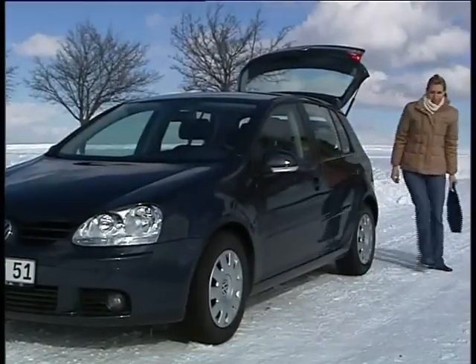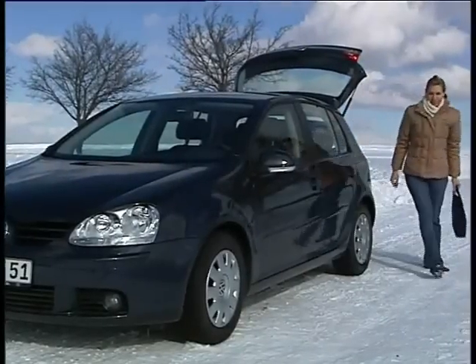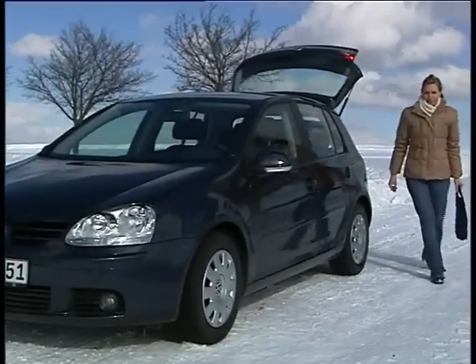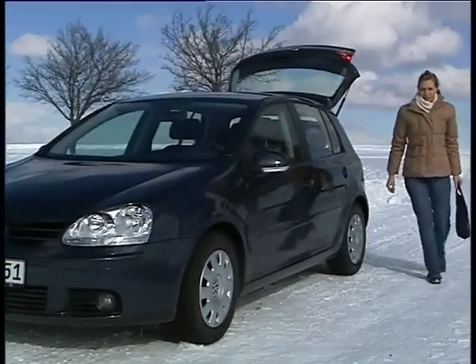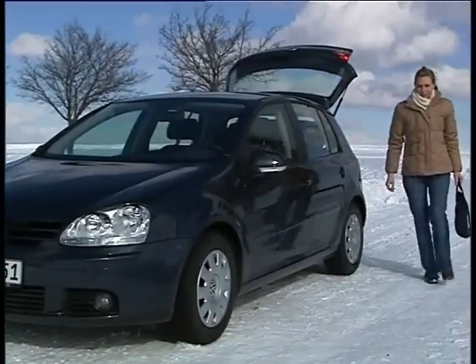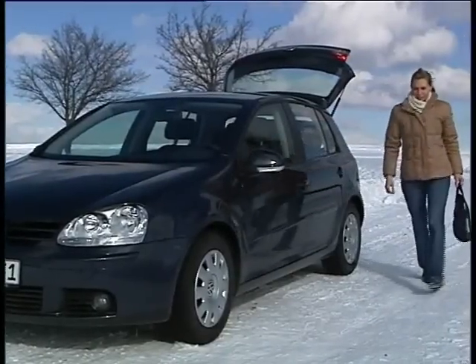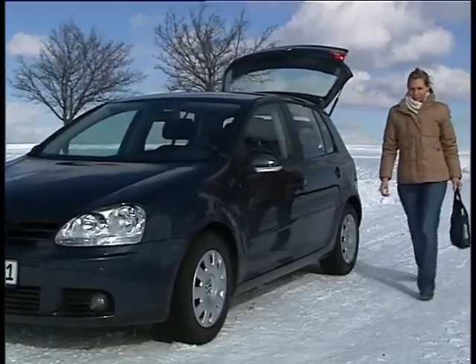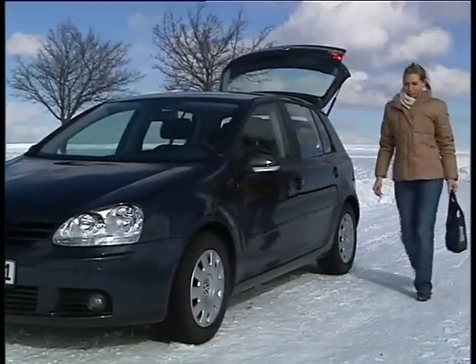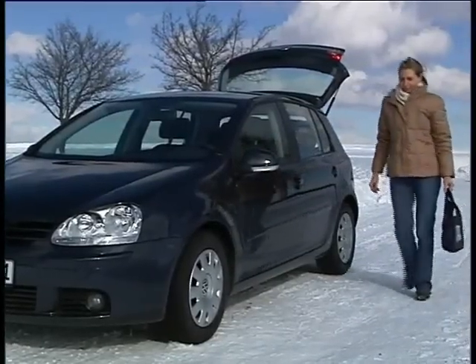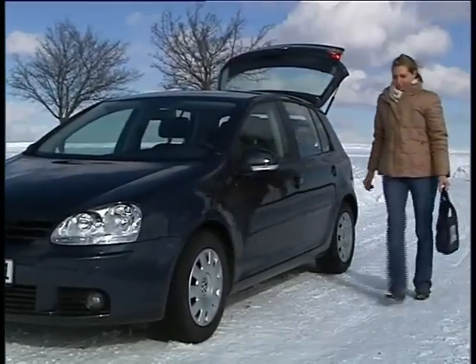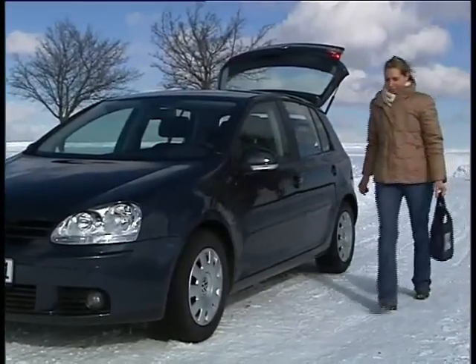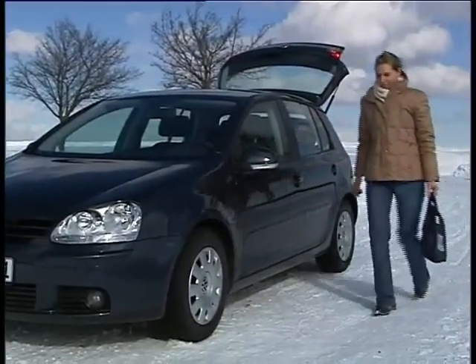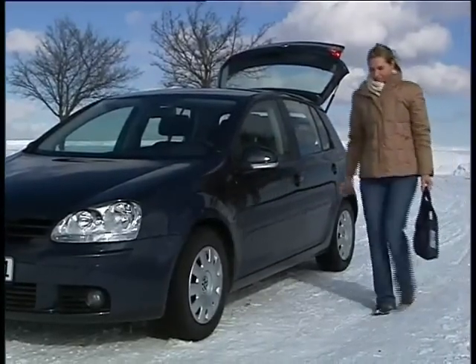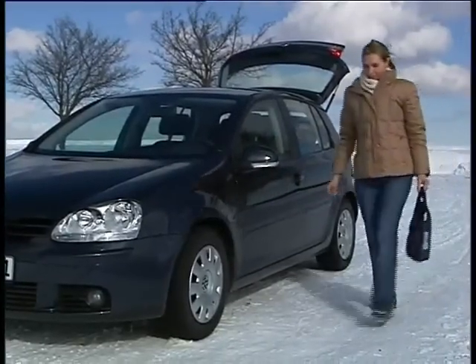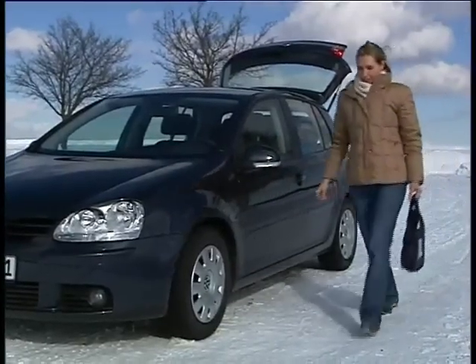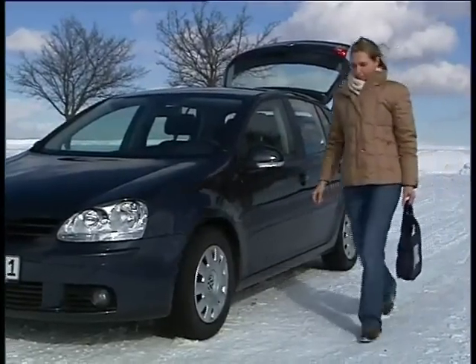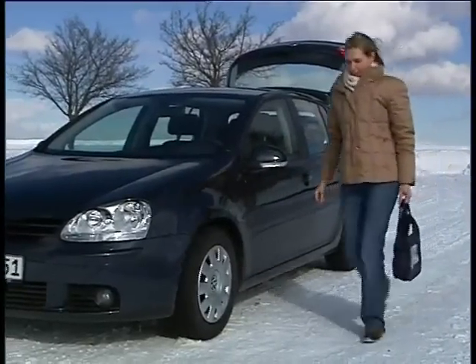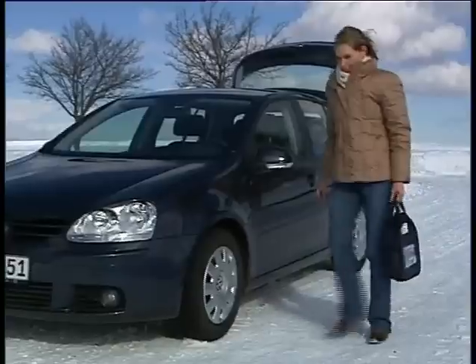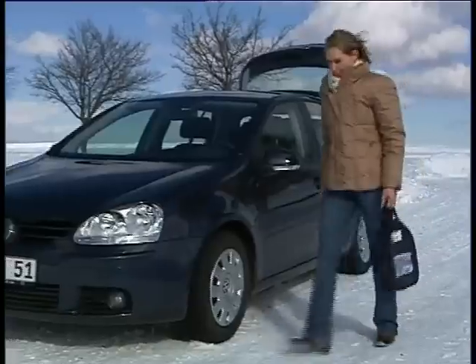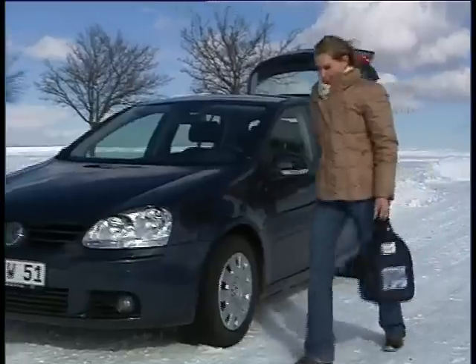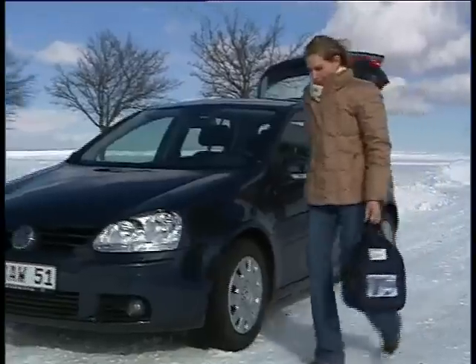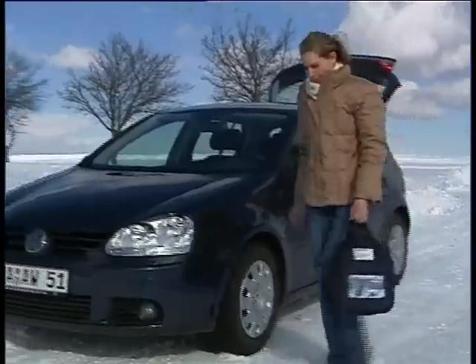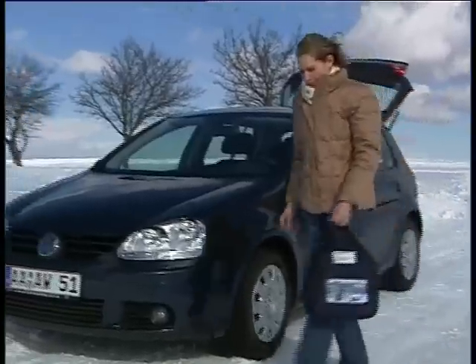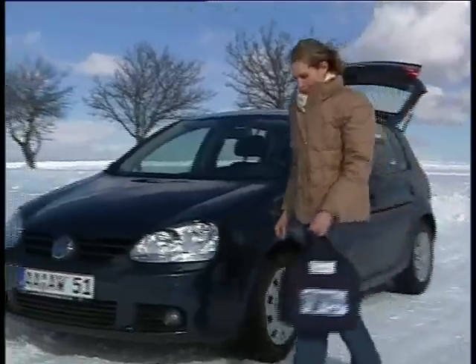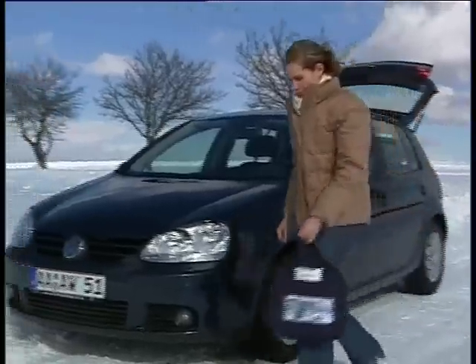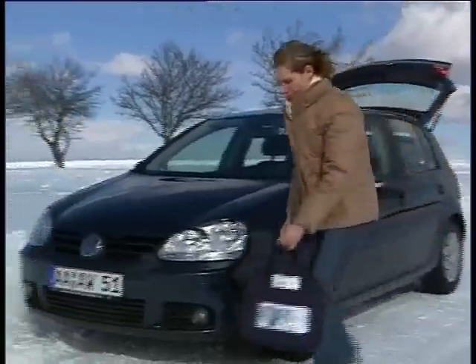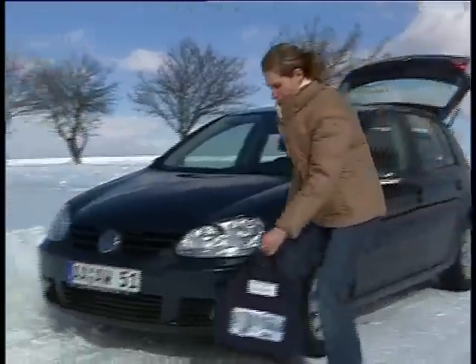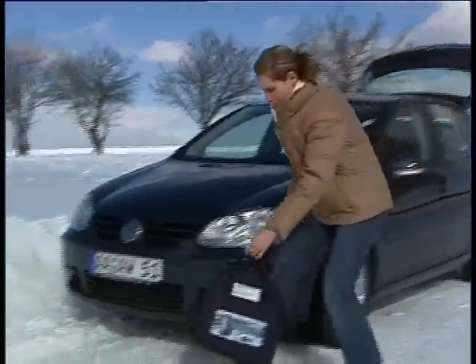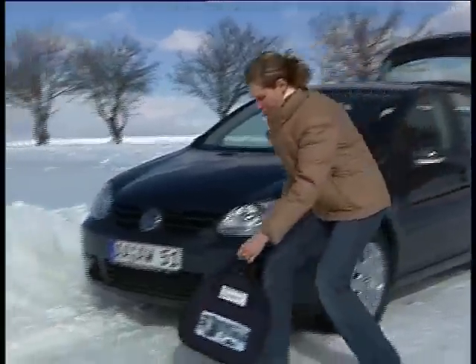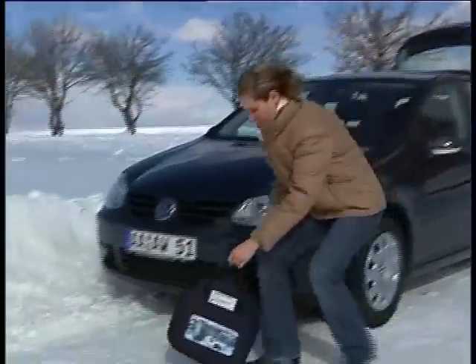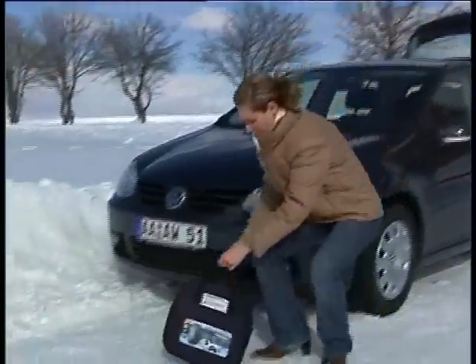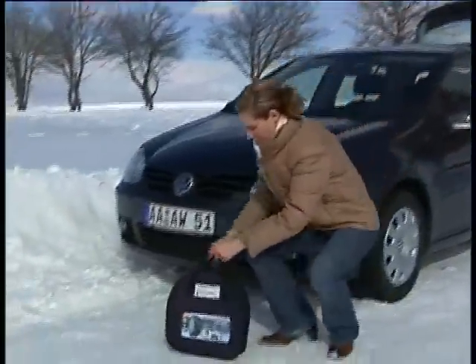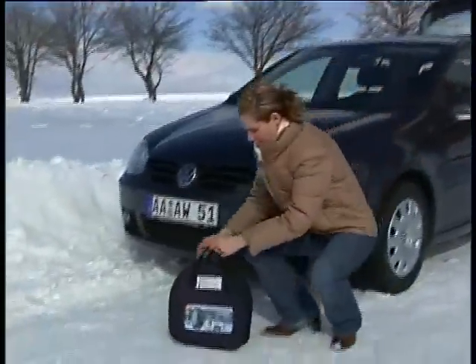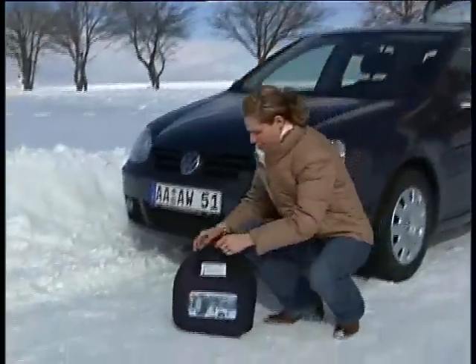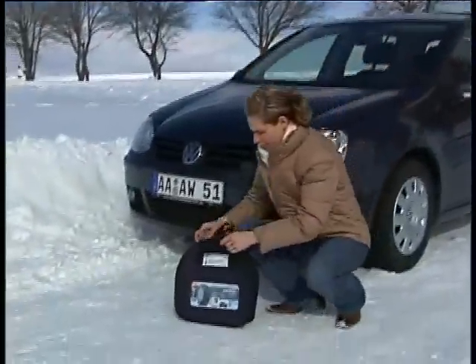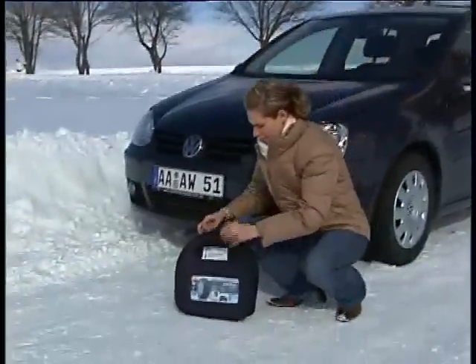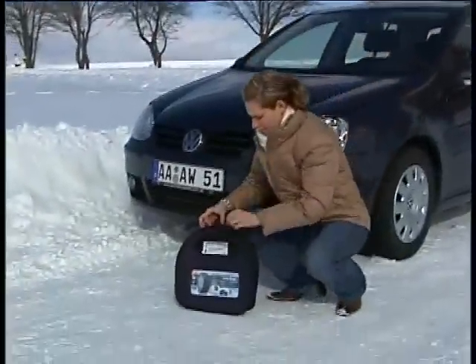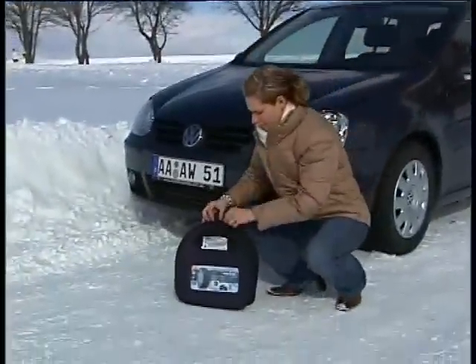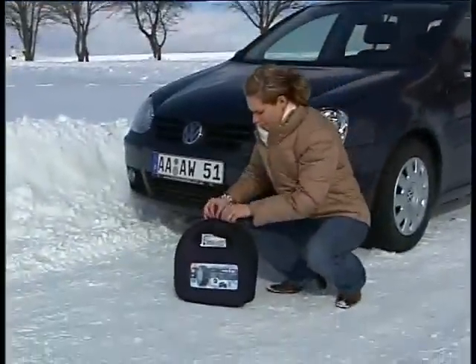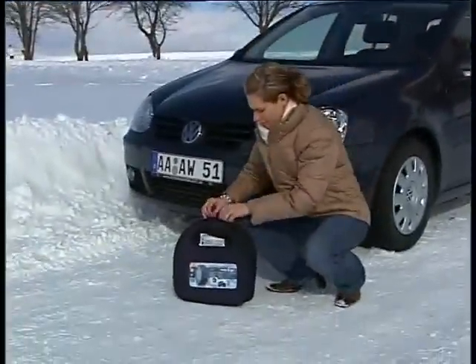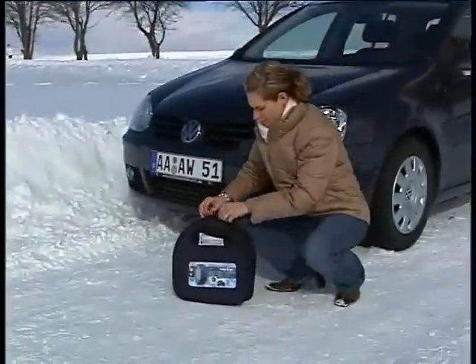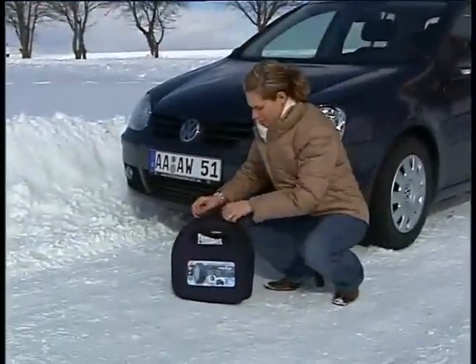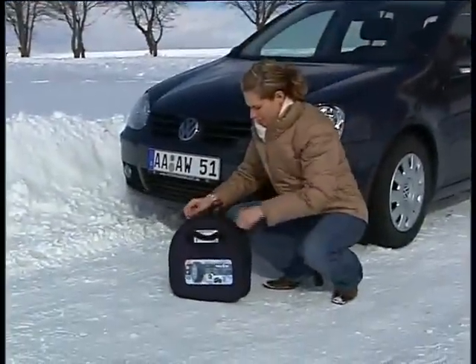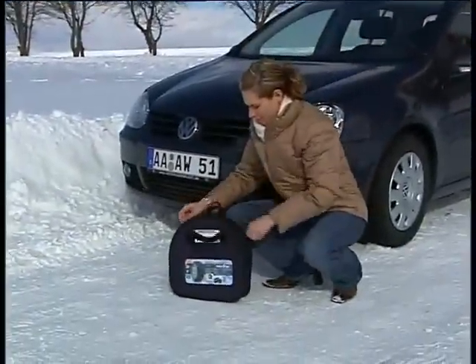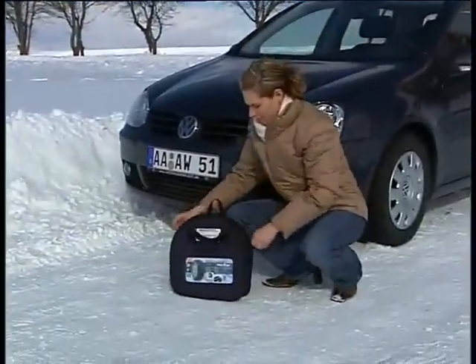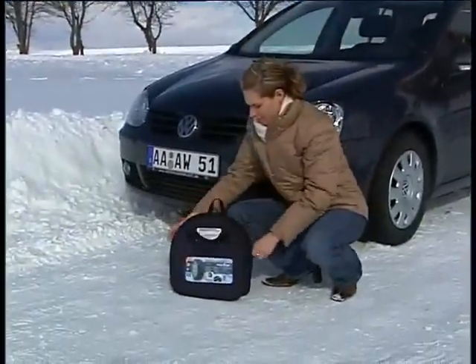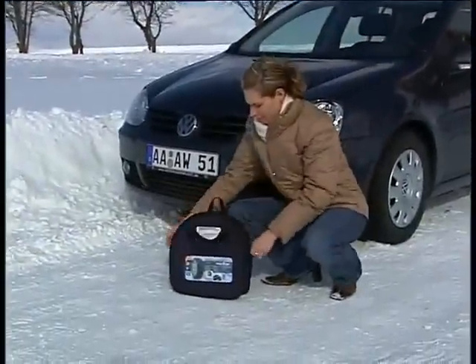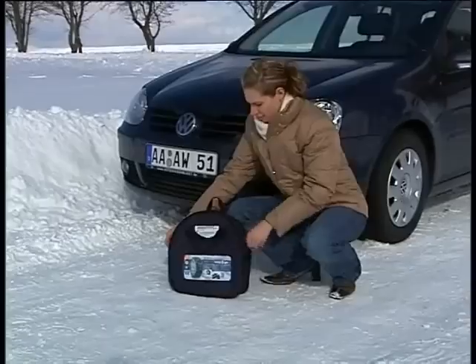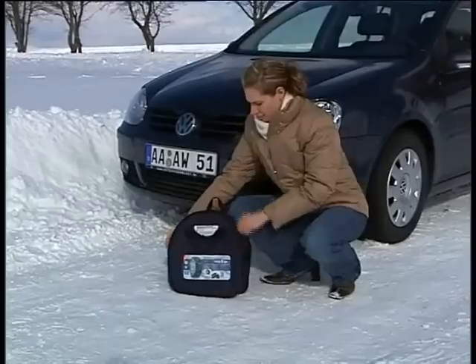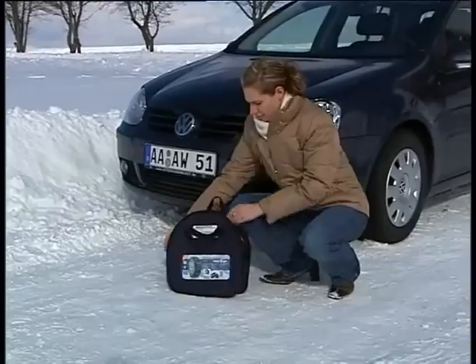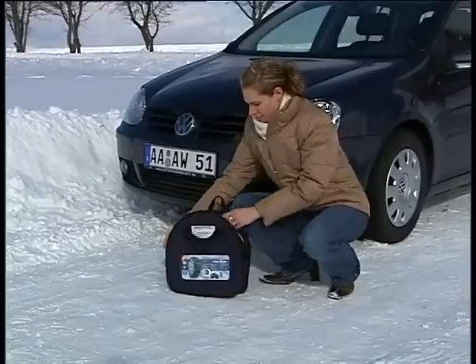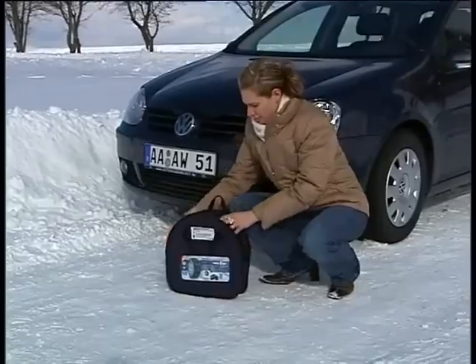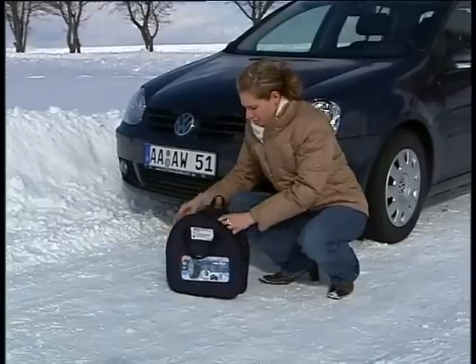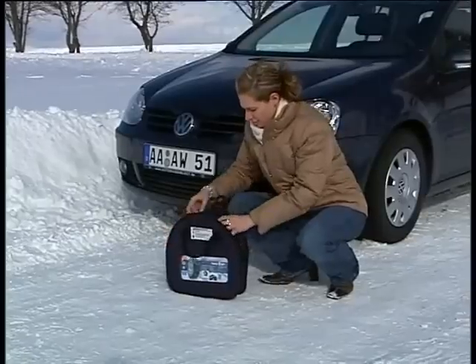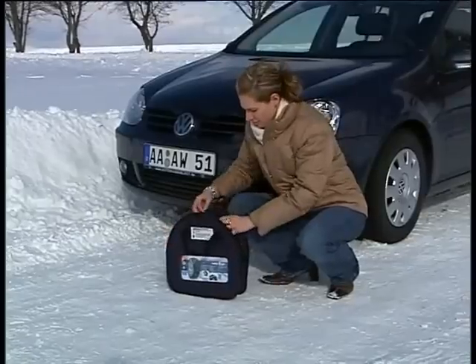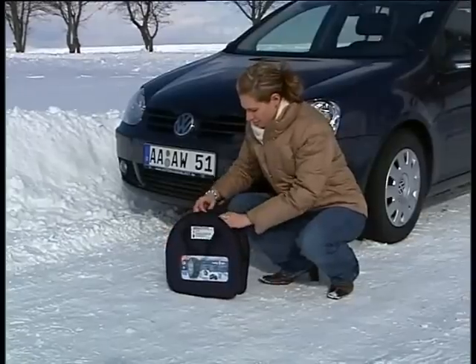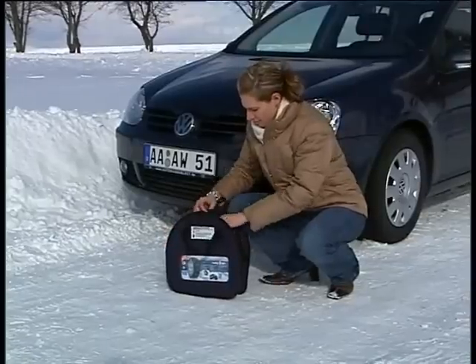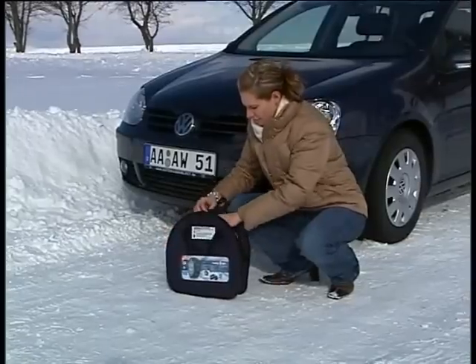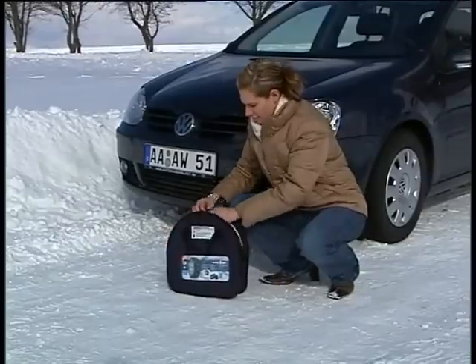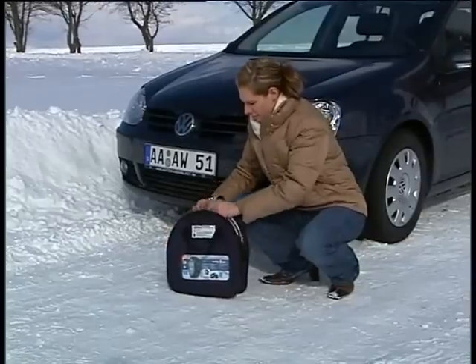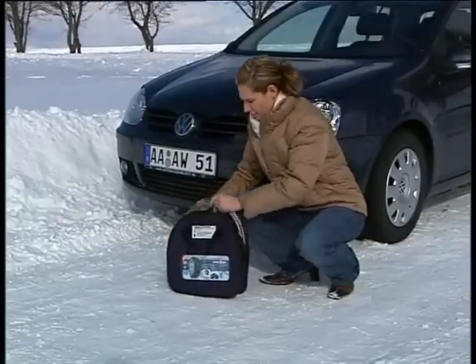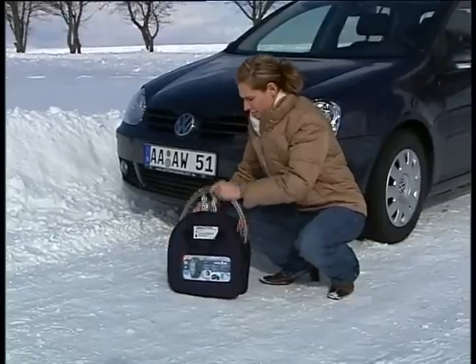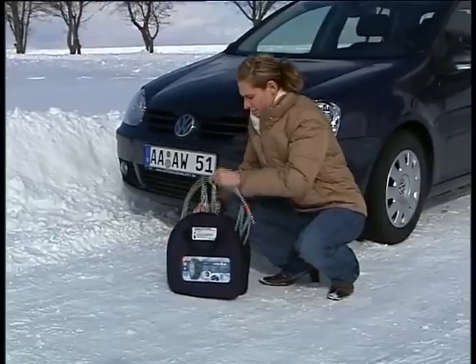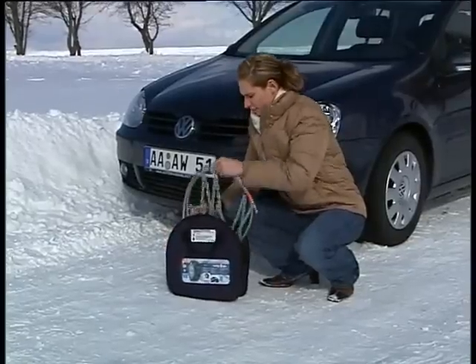Wintry roads and snow chains — a situation that can be made very easy with the new Easy to Go from Rudd.